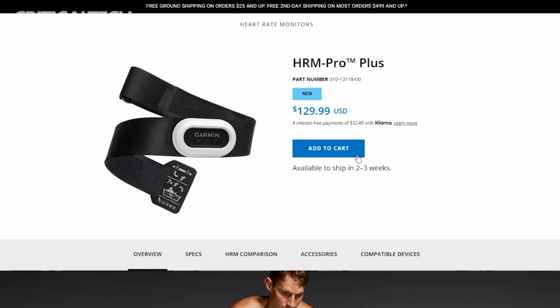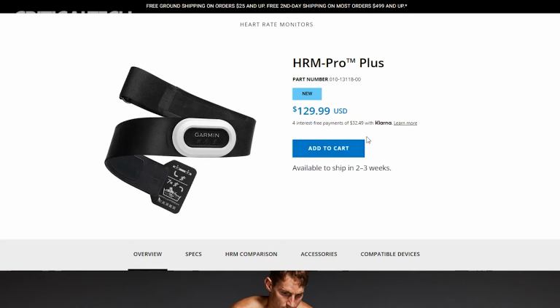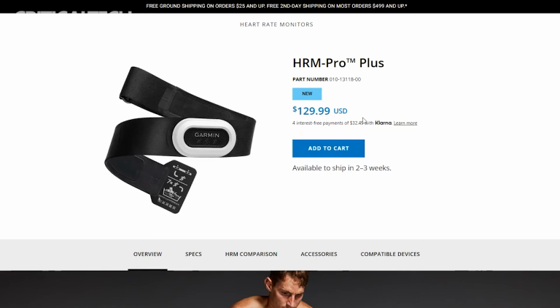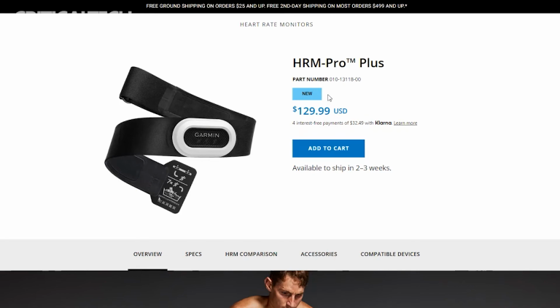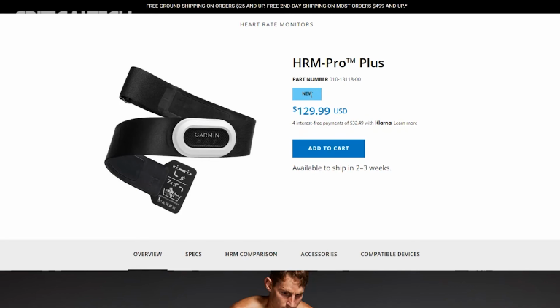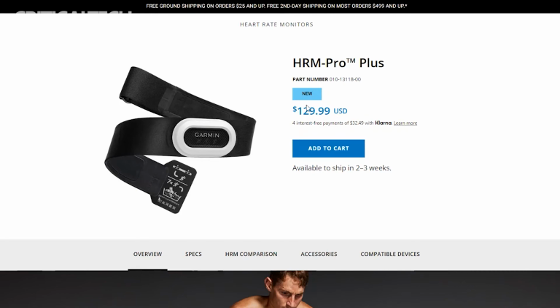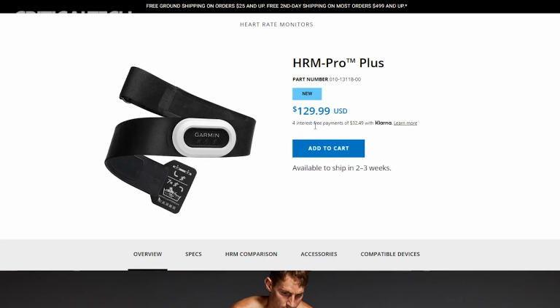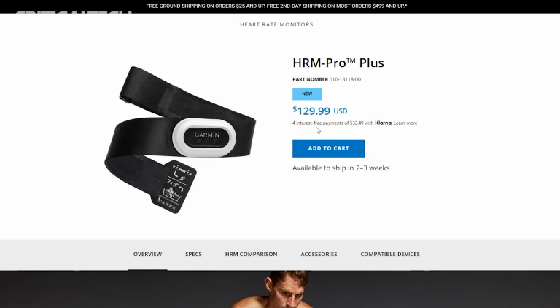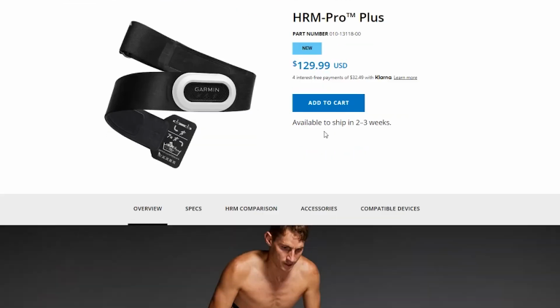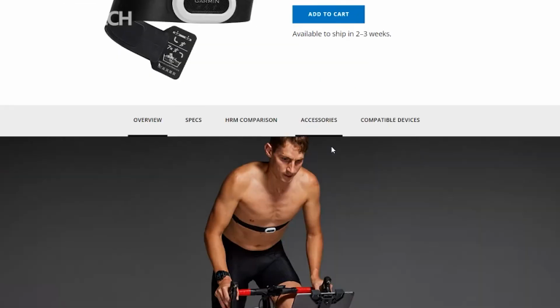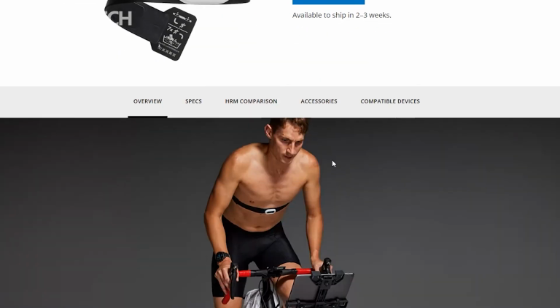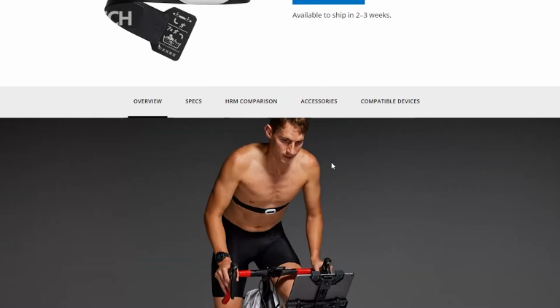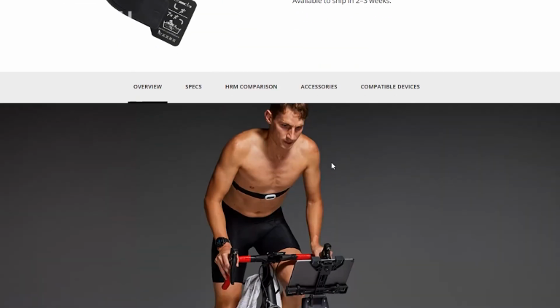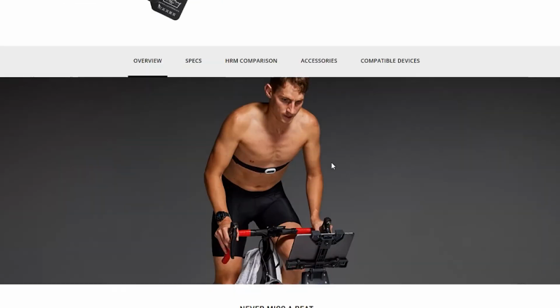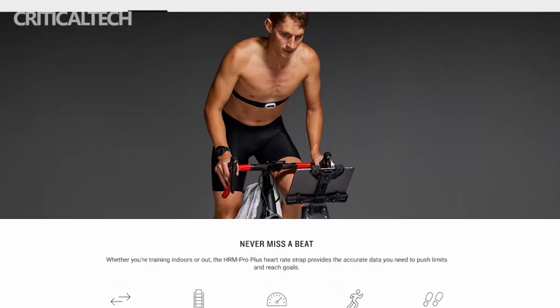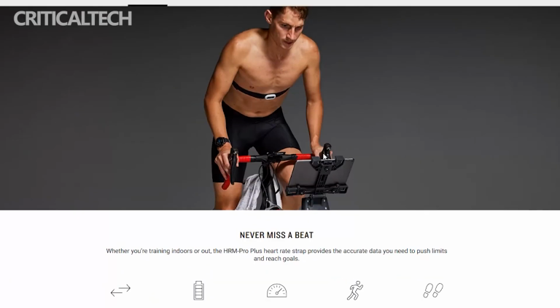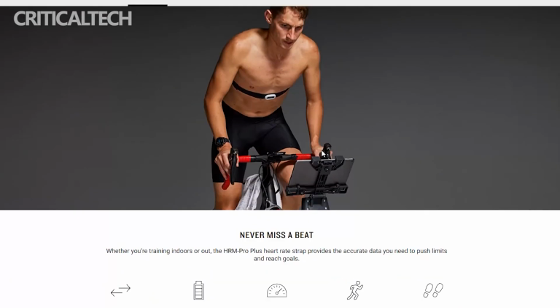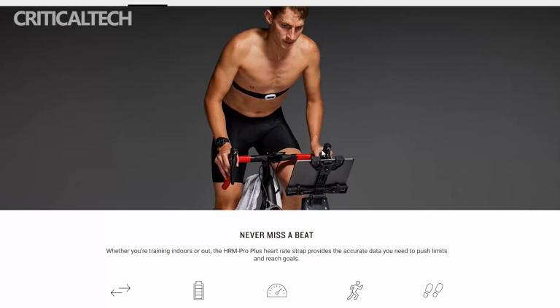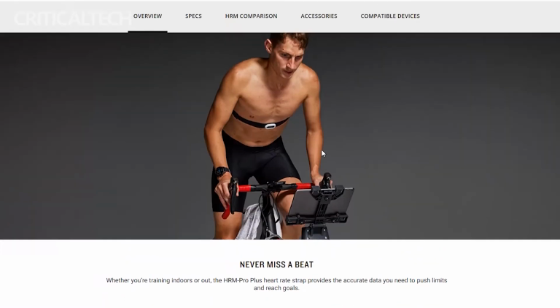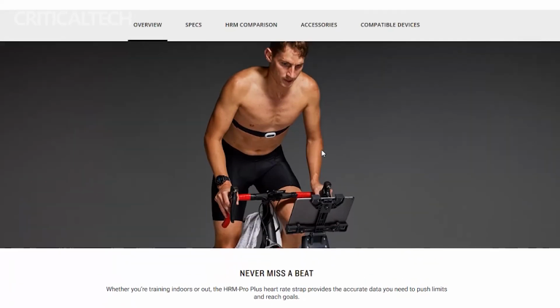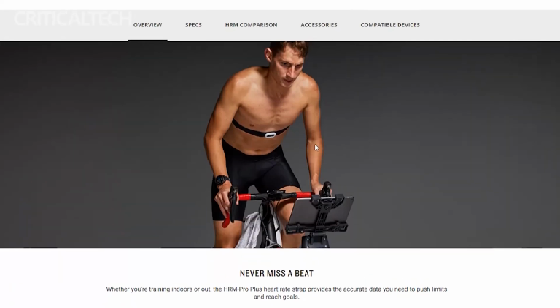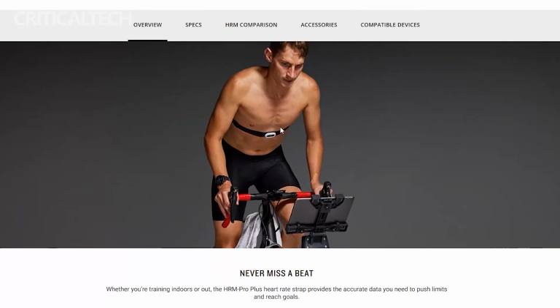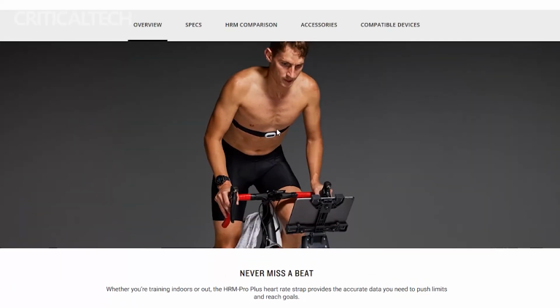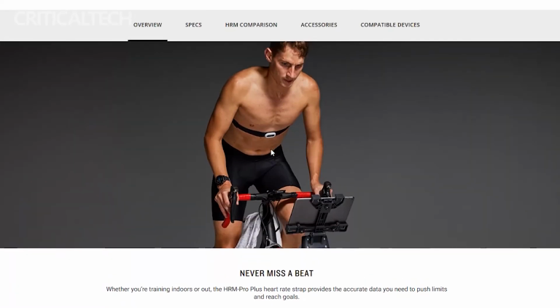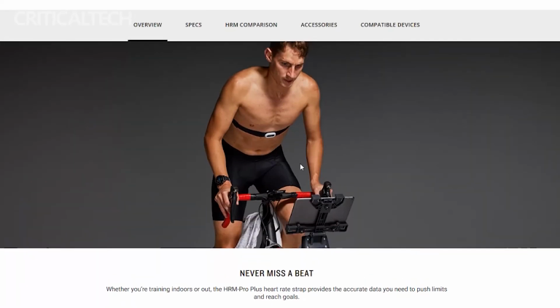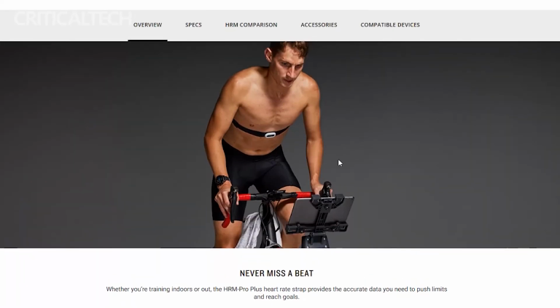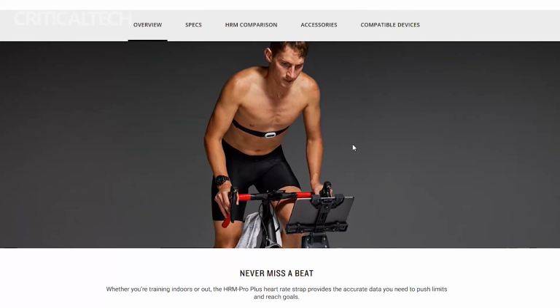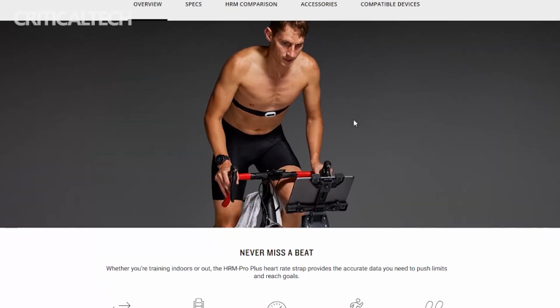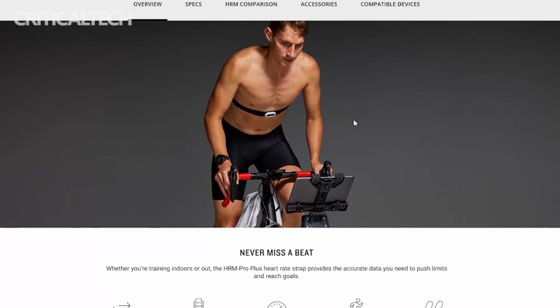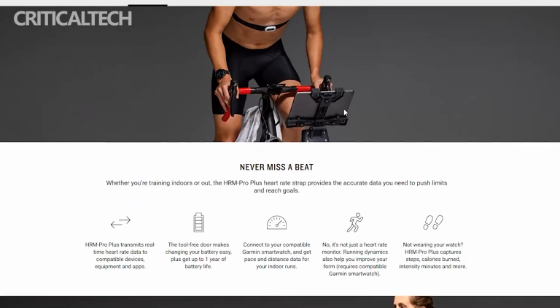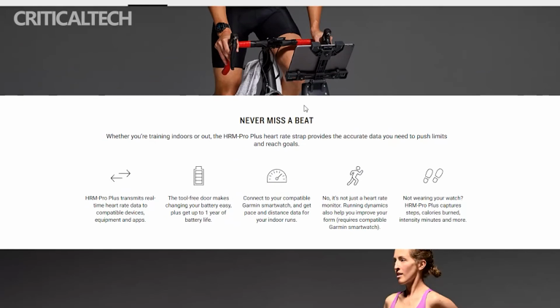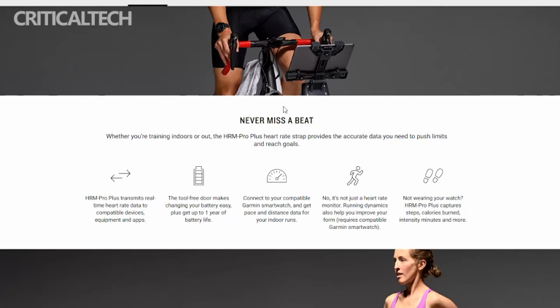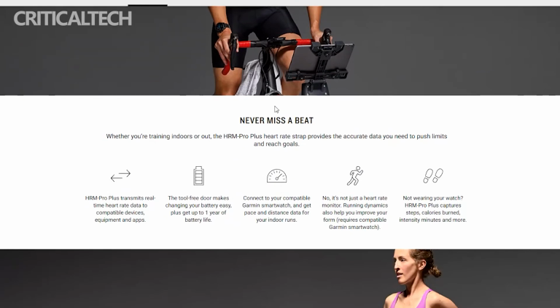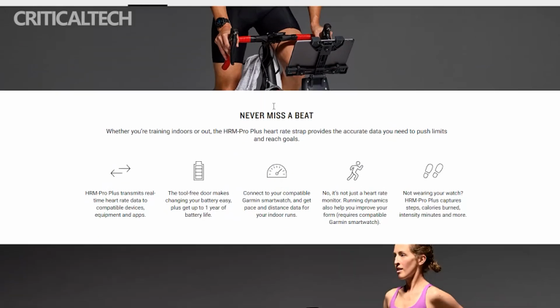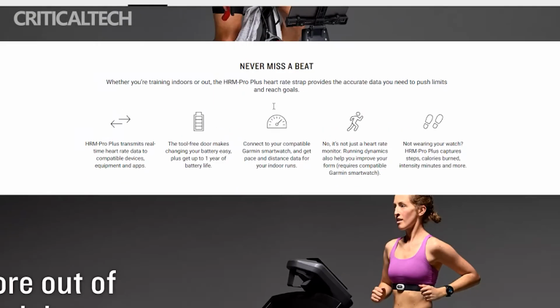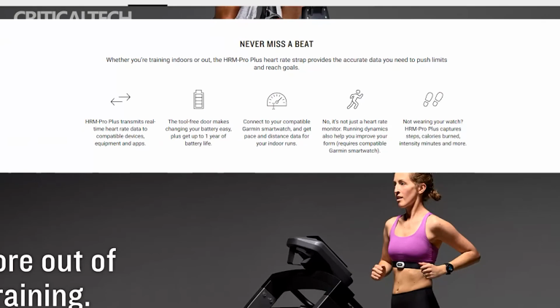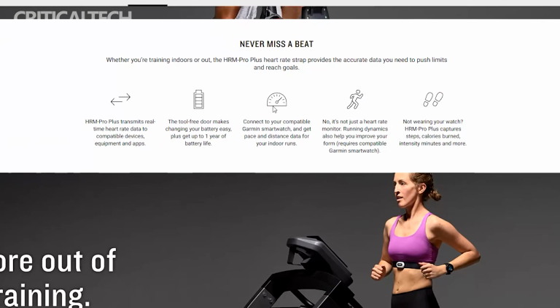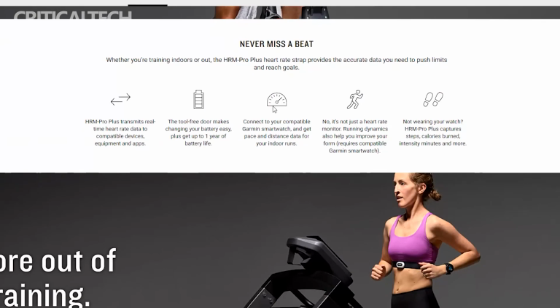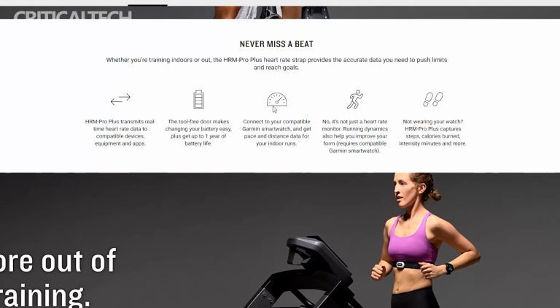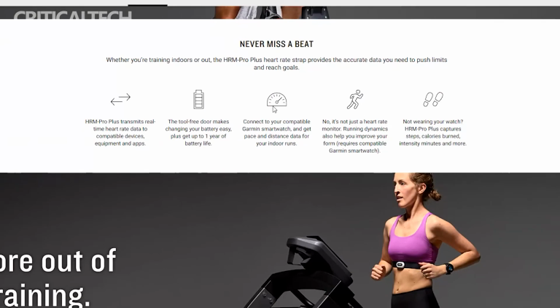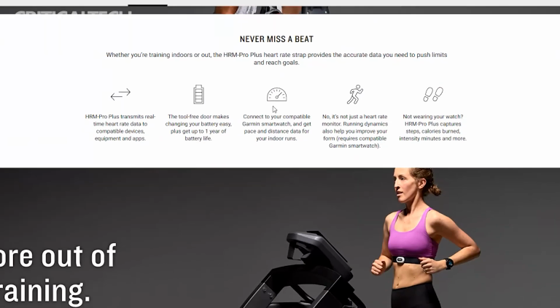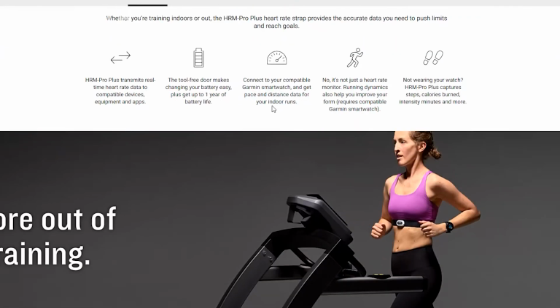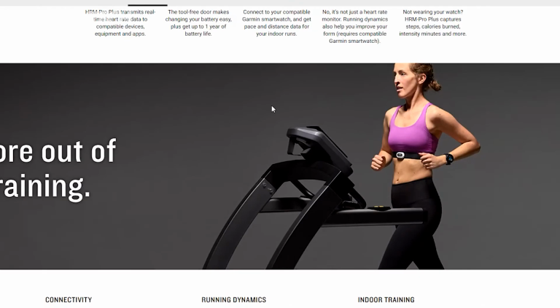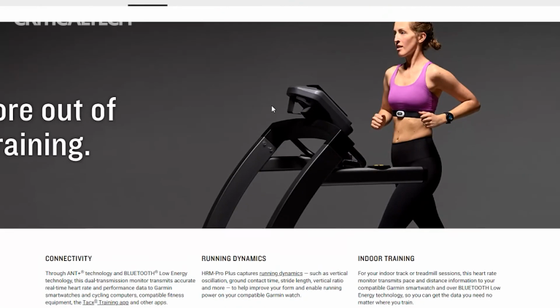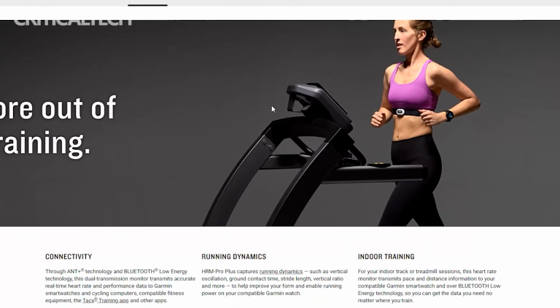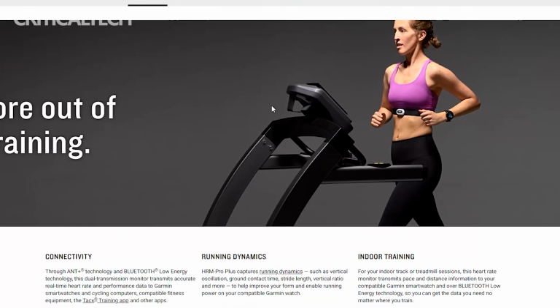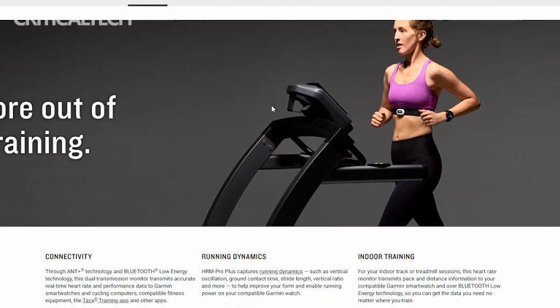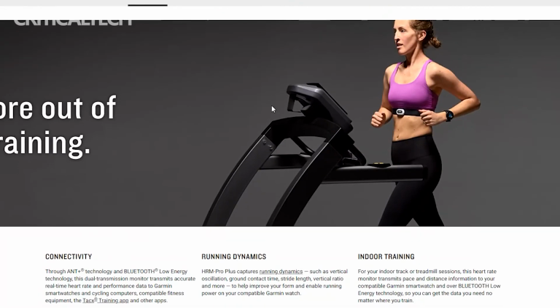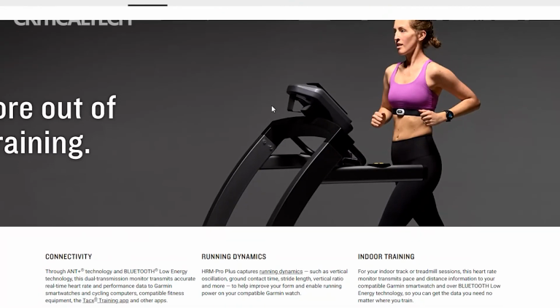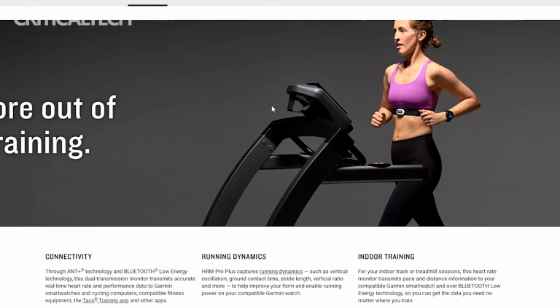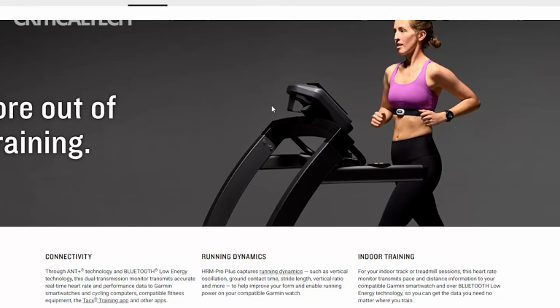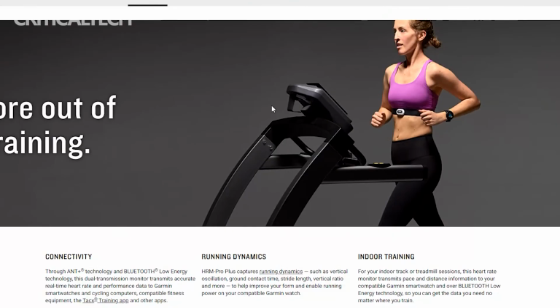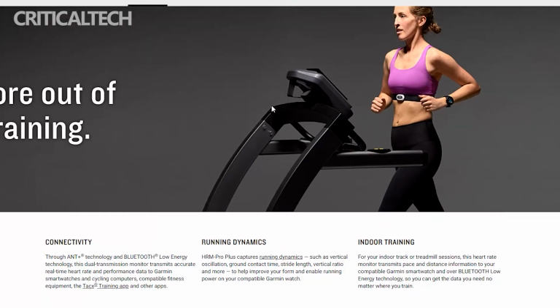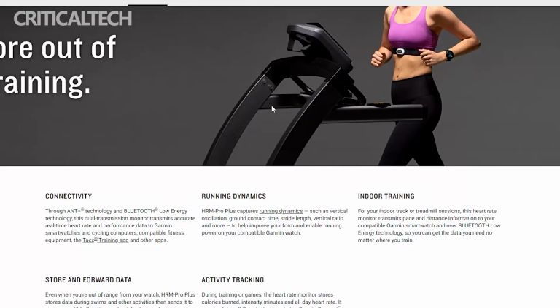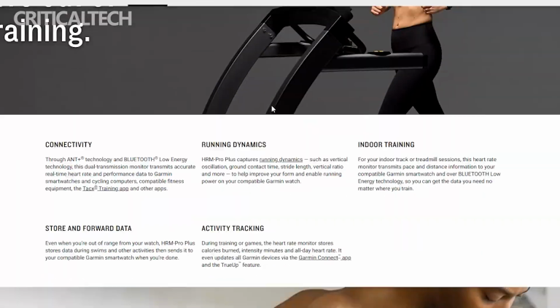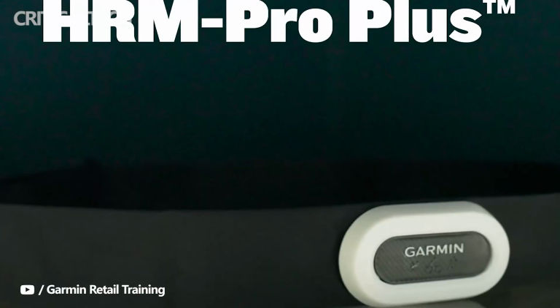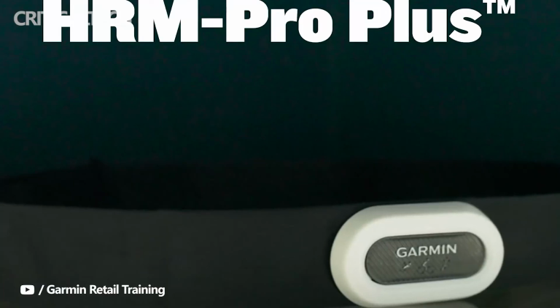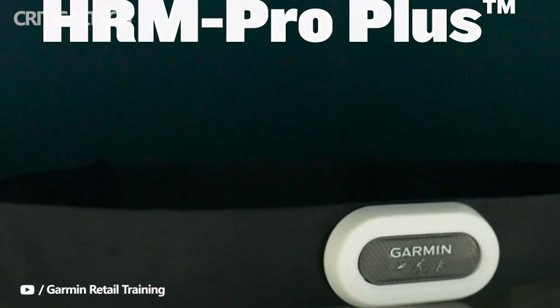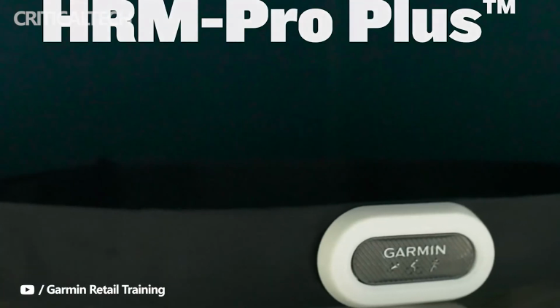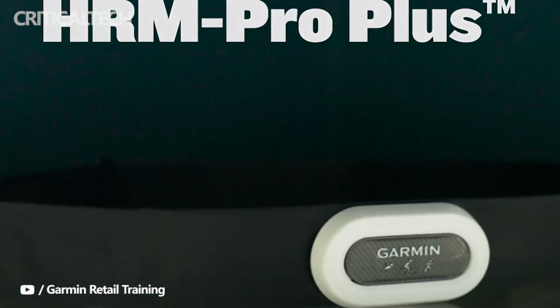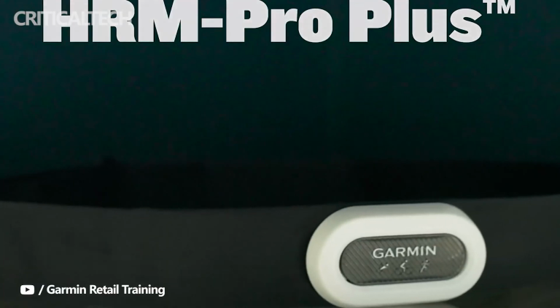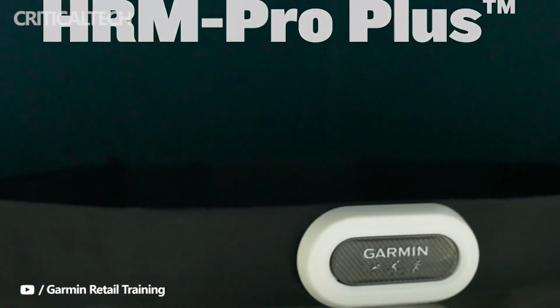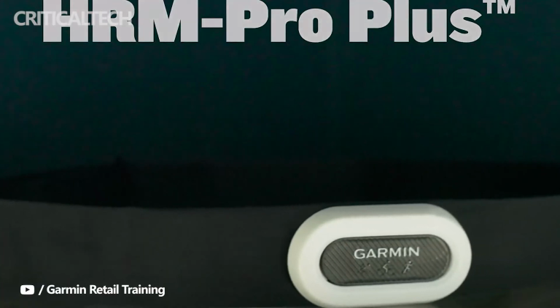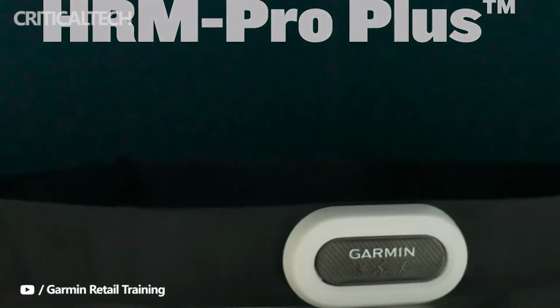Do you need a new HRM Pro Plus supercharged chest strap? Write your opinion in the comments below. Thanks for watching, have a nice day and see you soon.